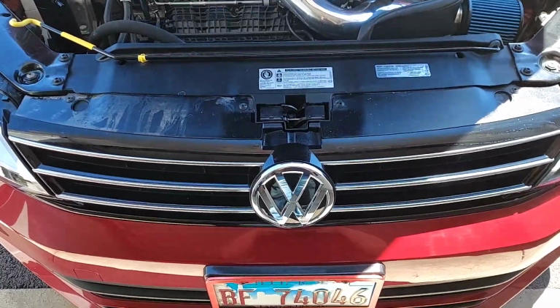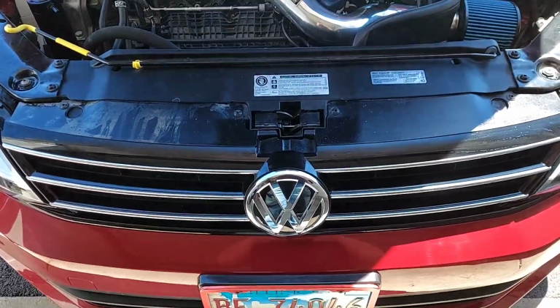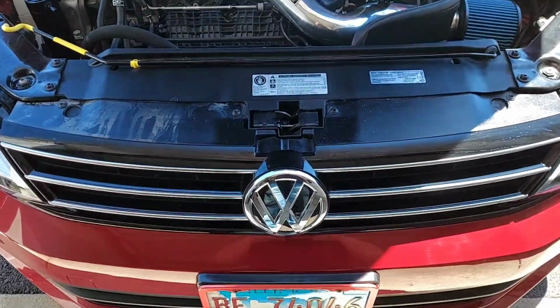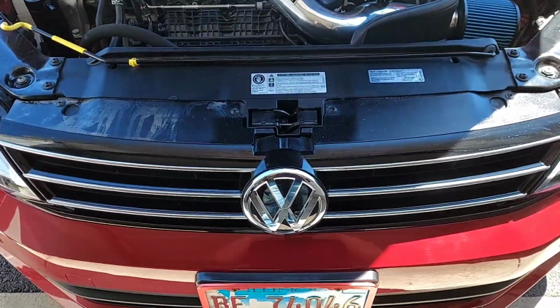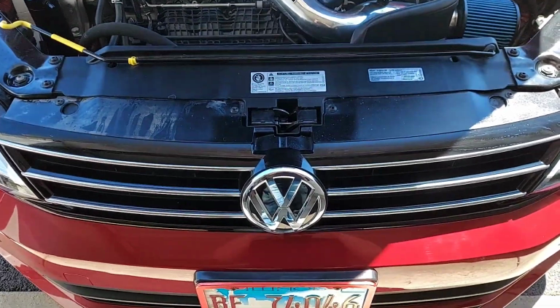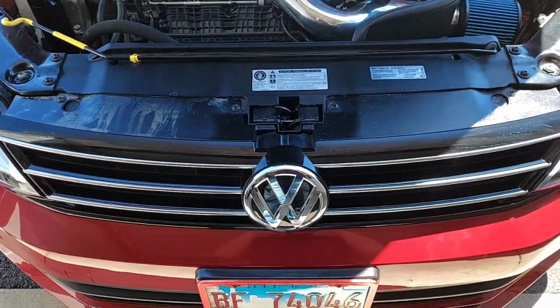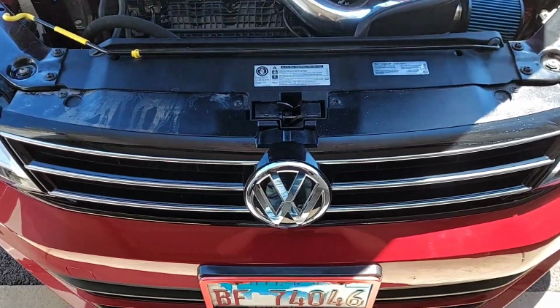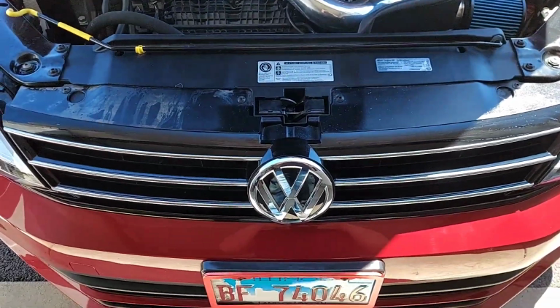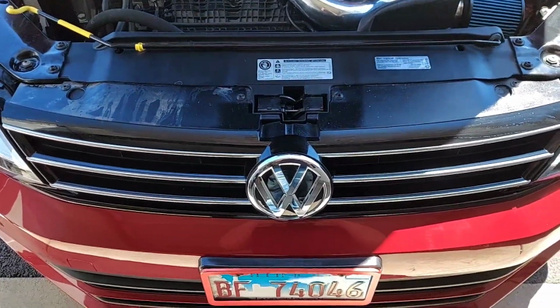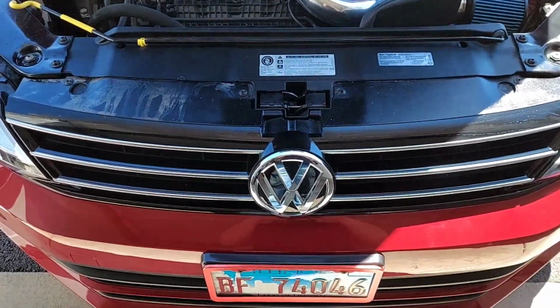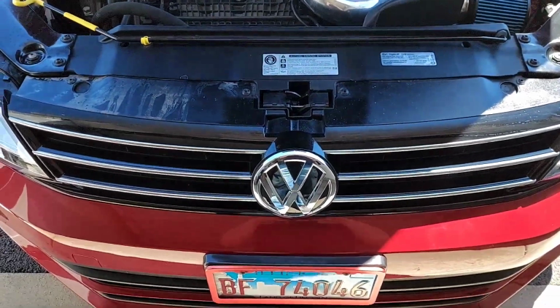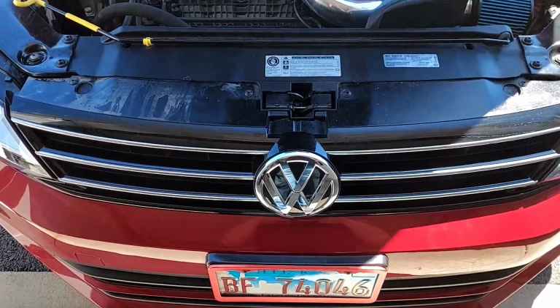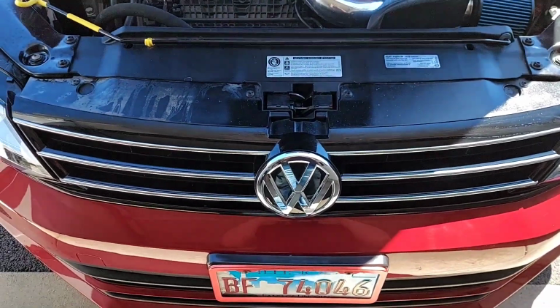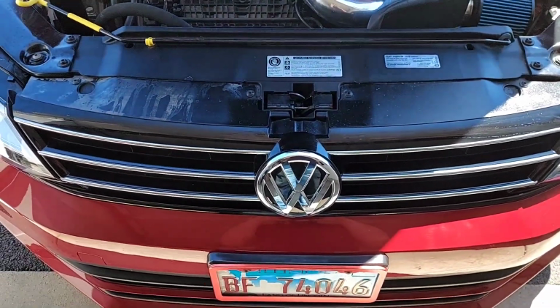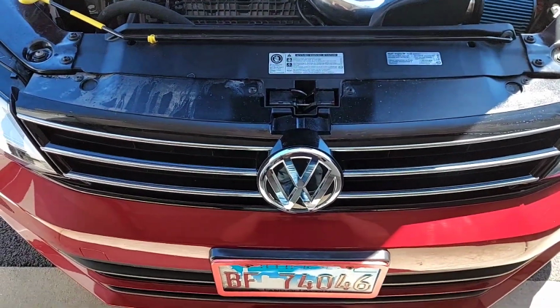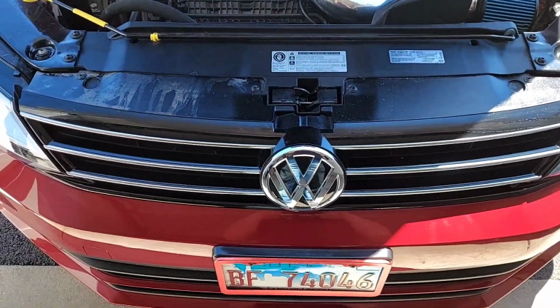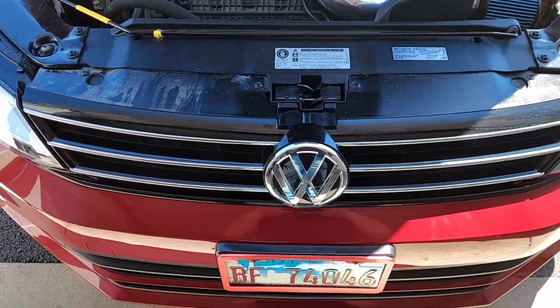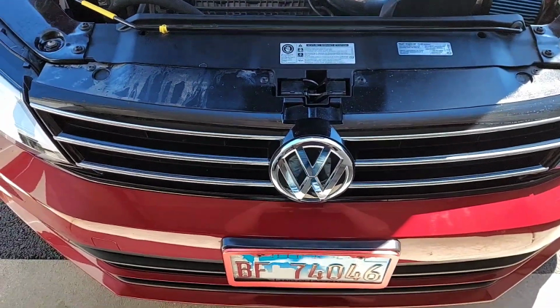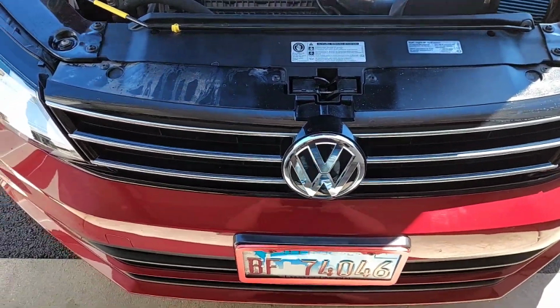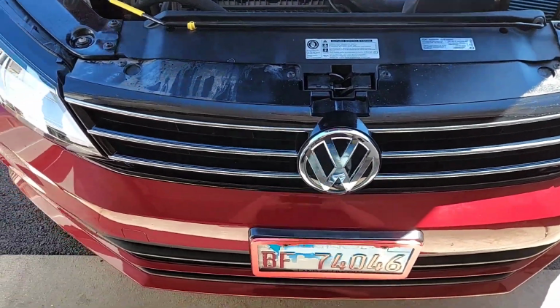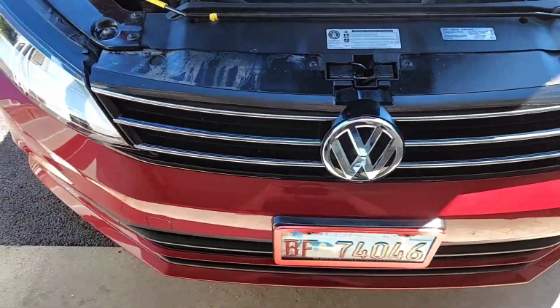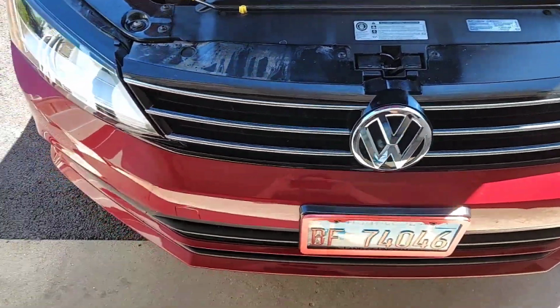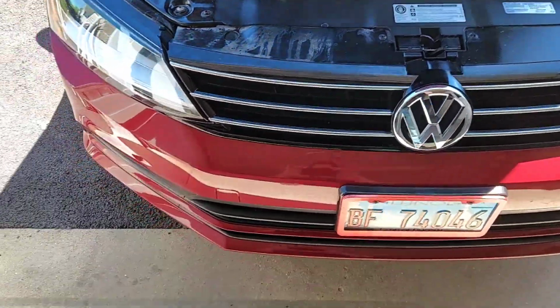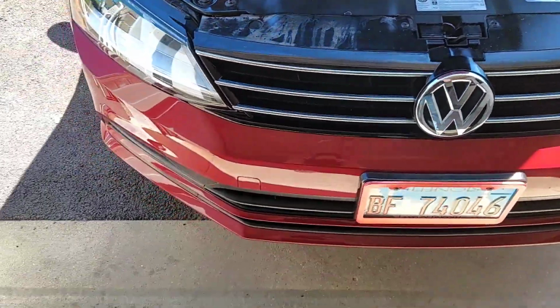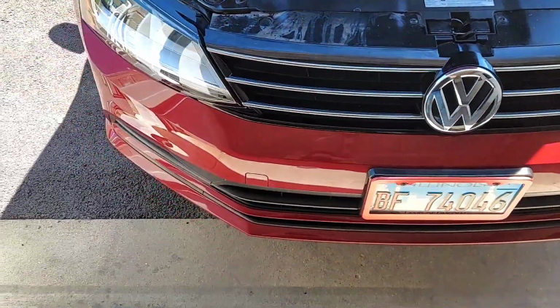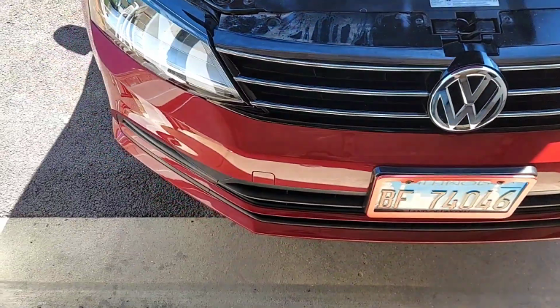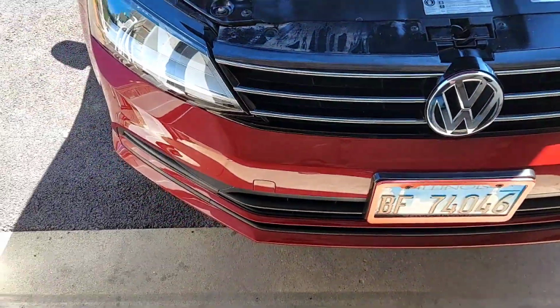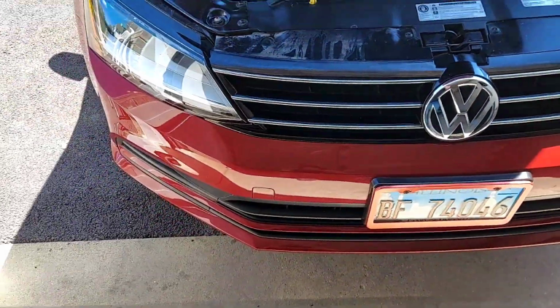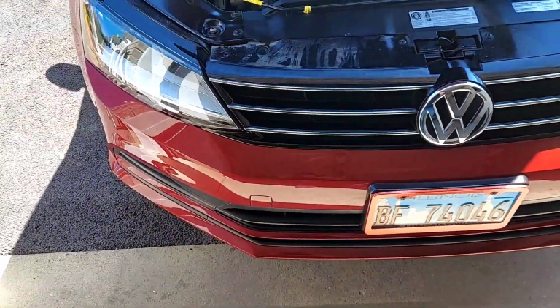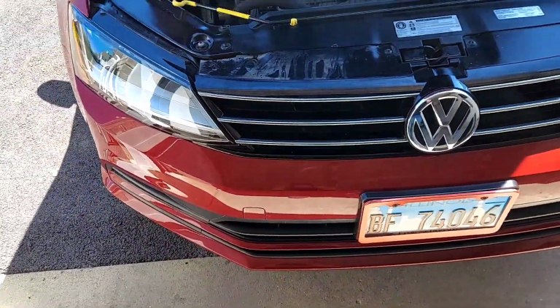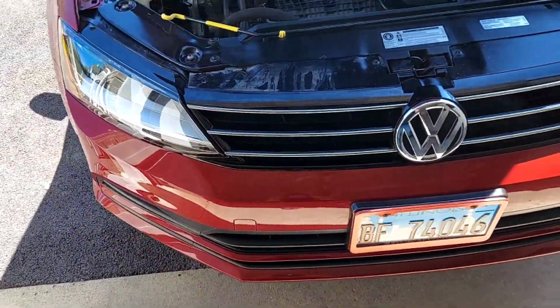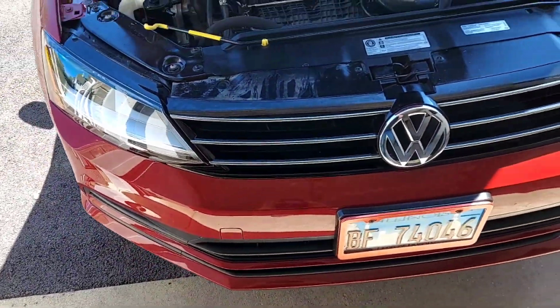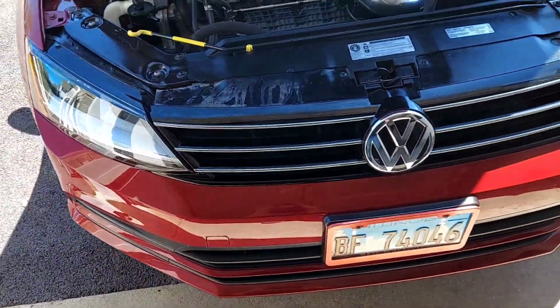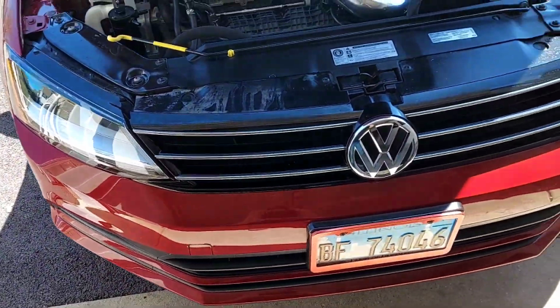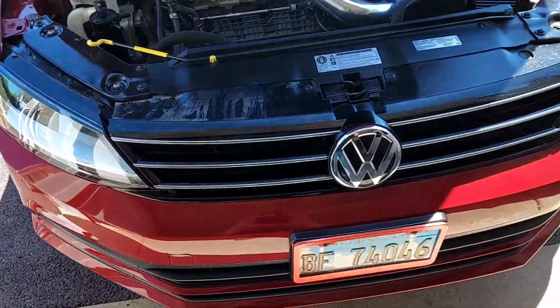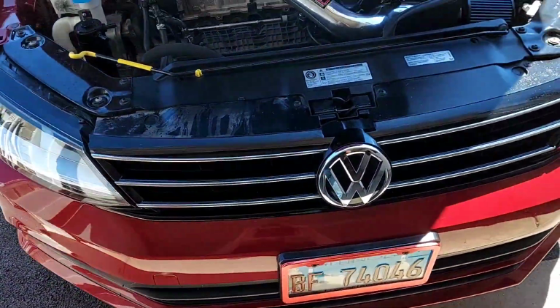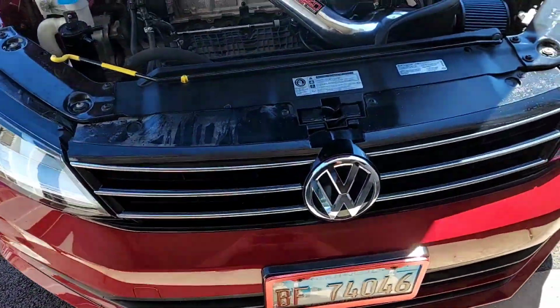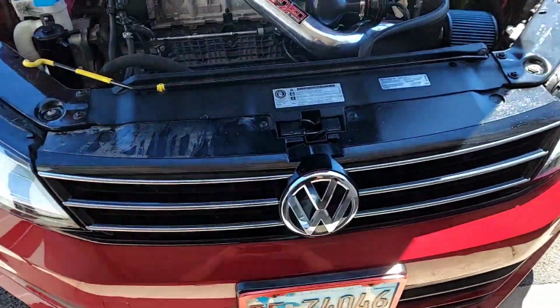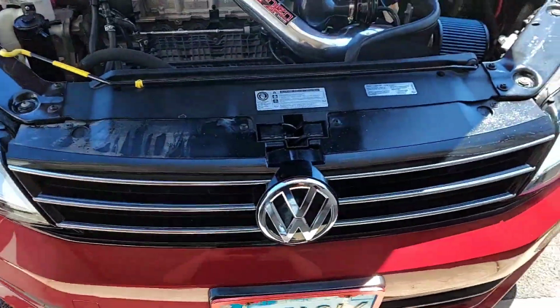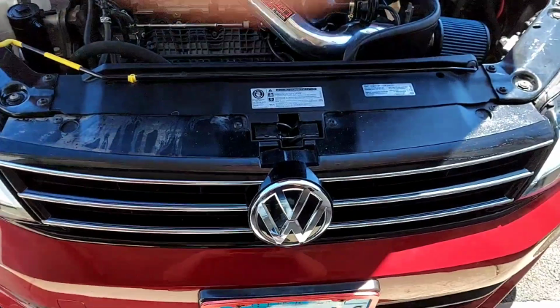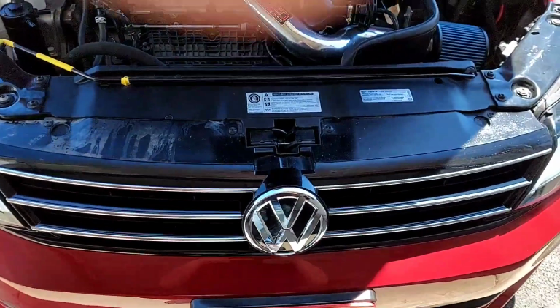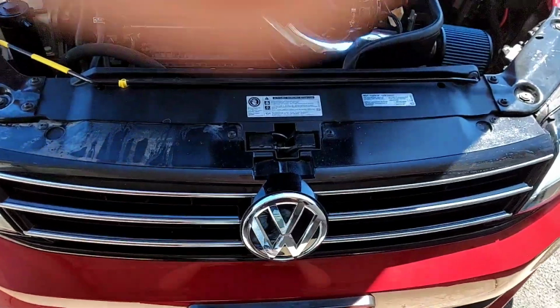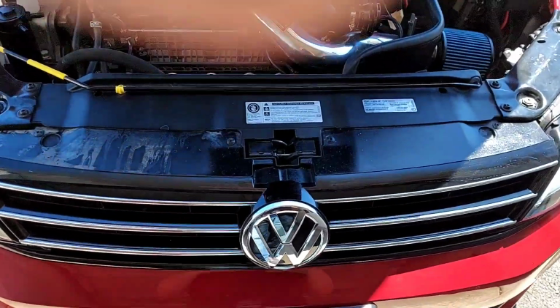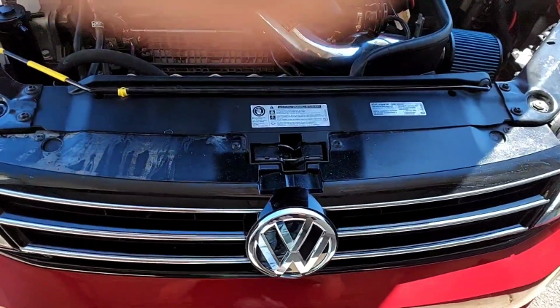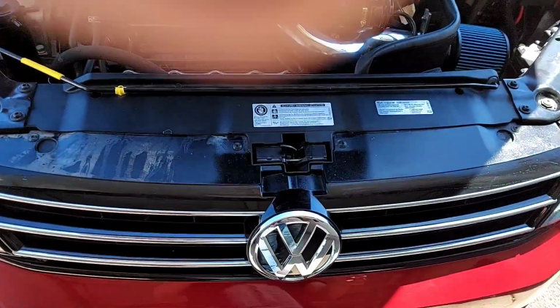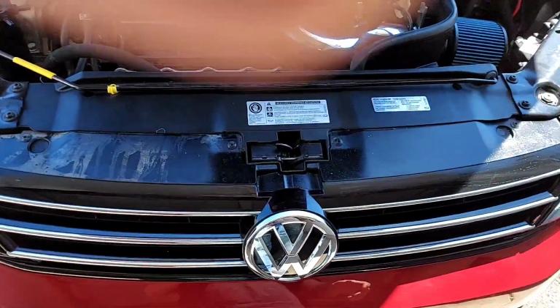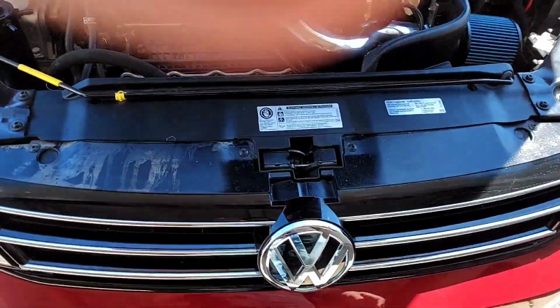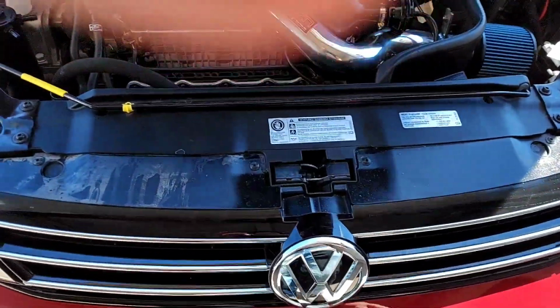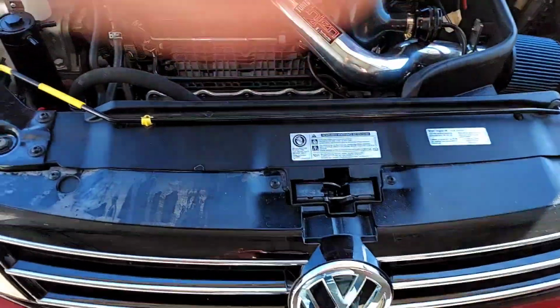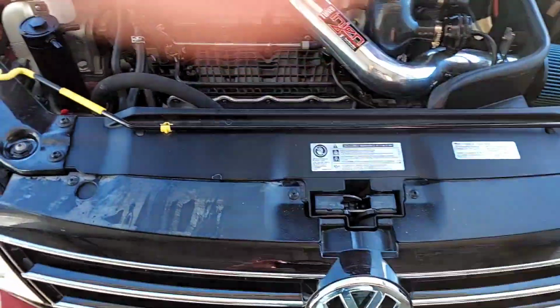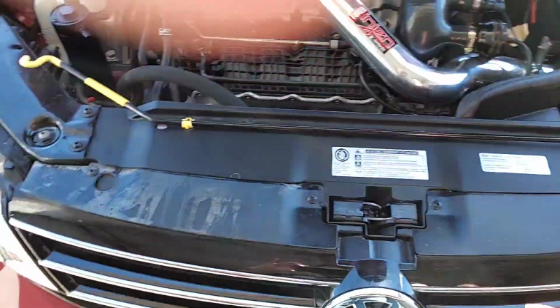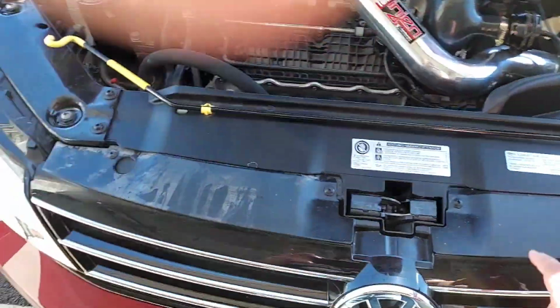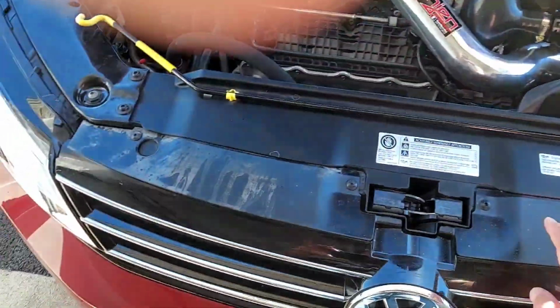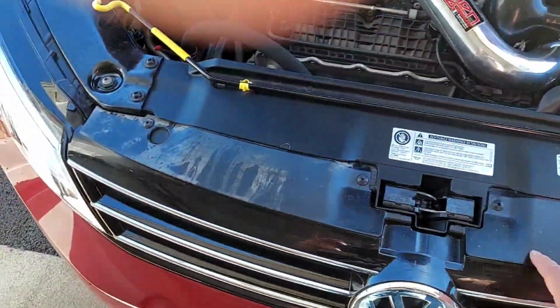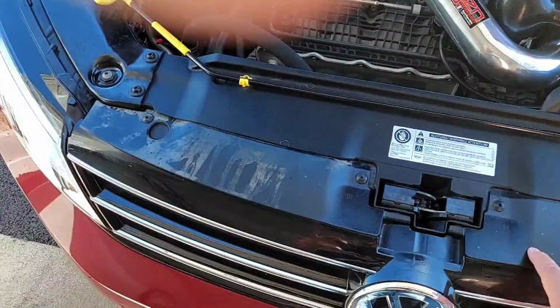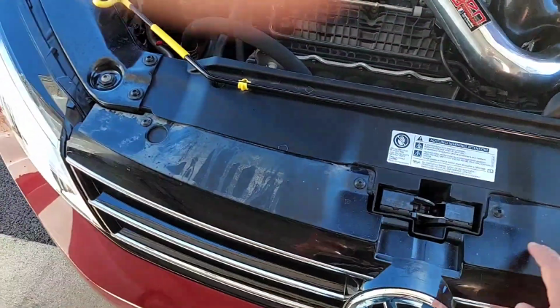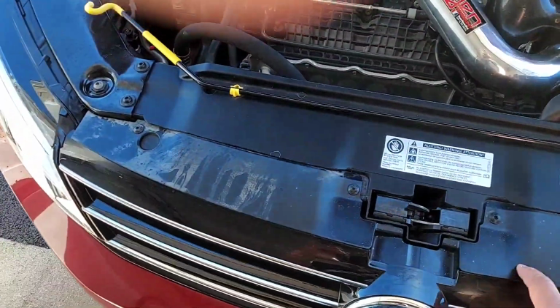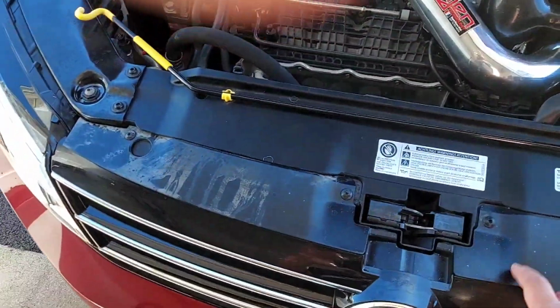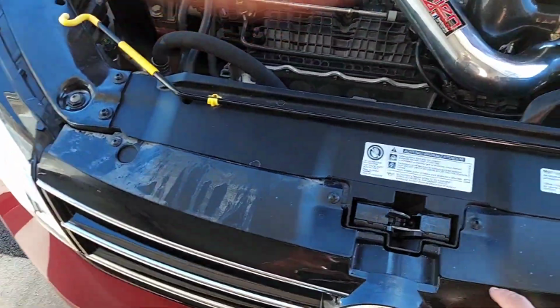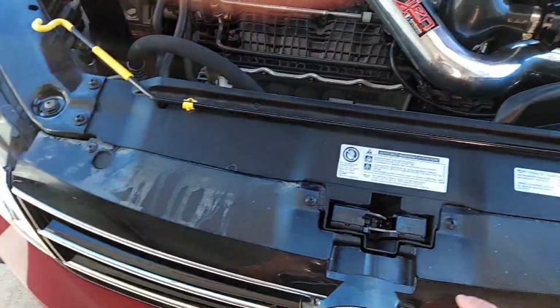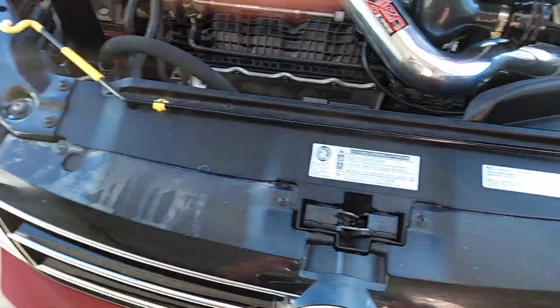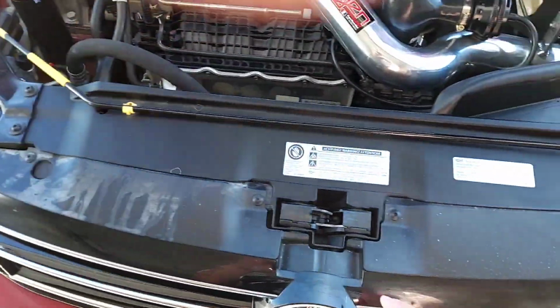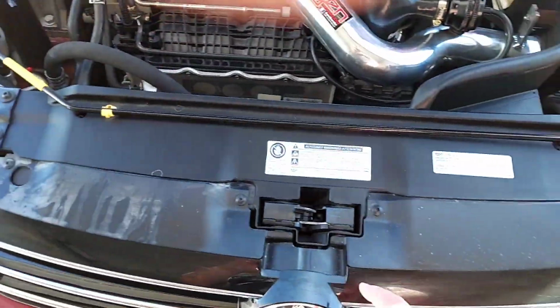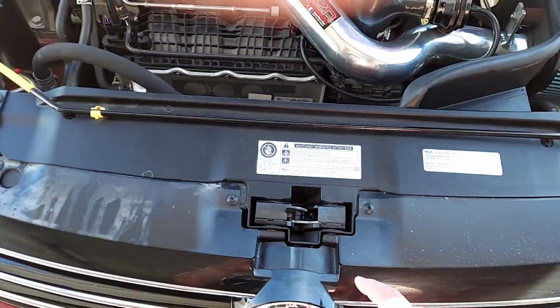Alright, doing the heat exchanger, fog lights, and gotta replace this grill that V-Dub fucked up.